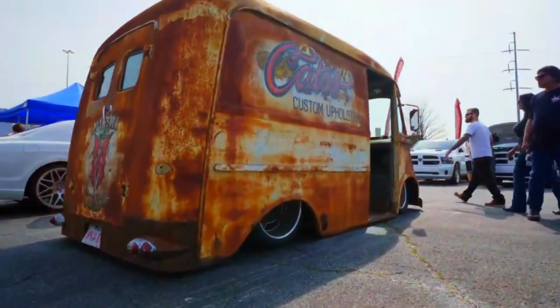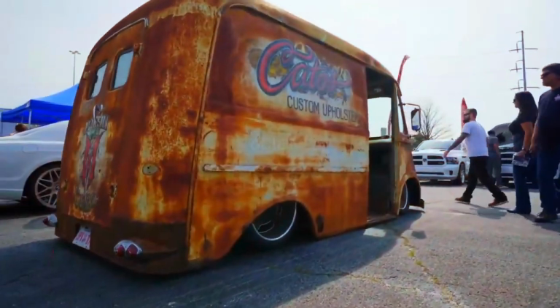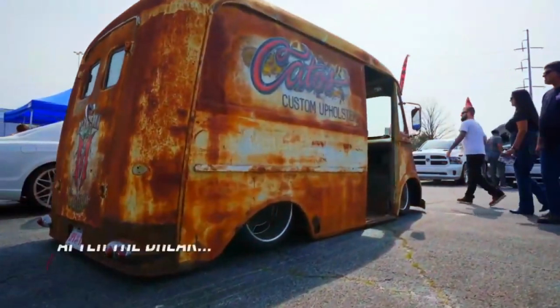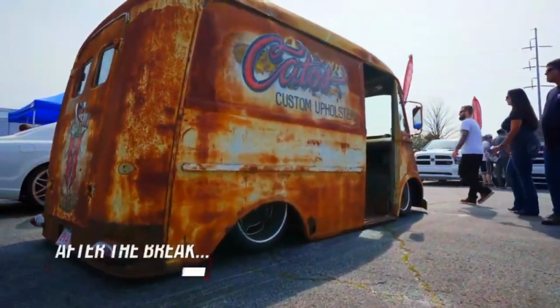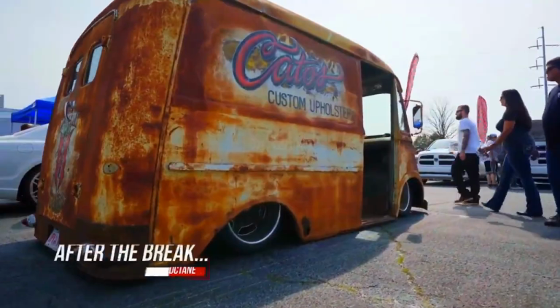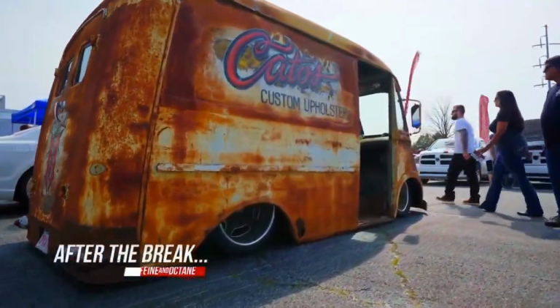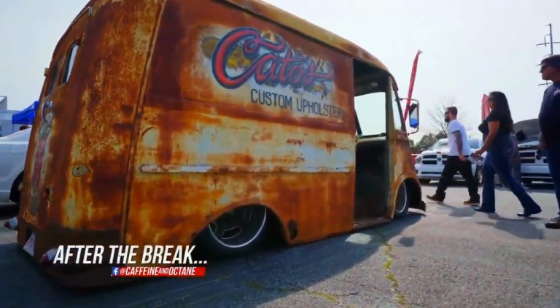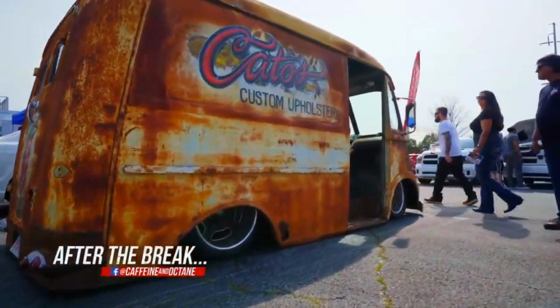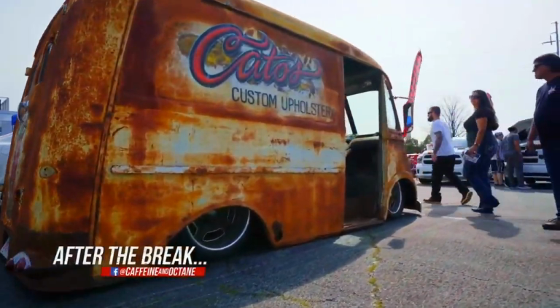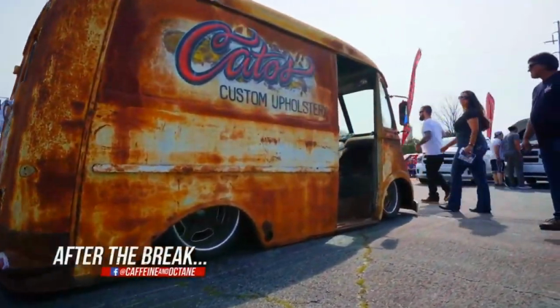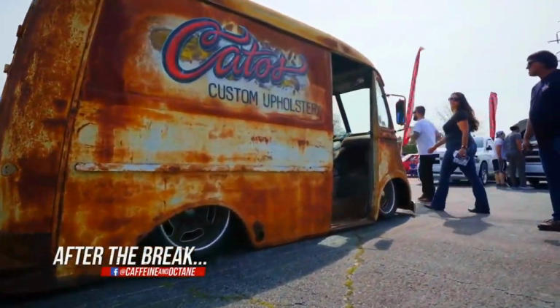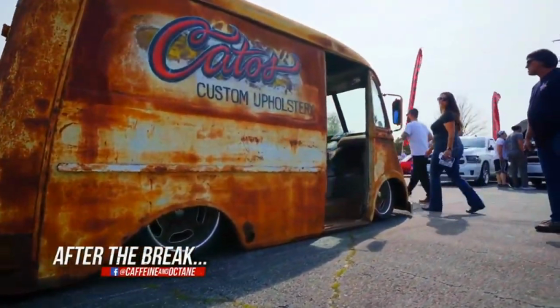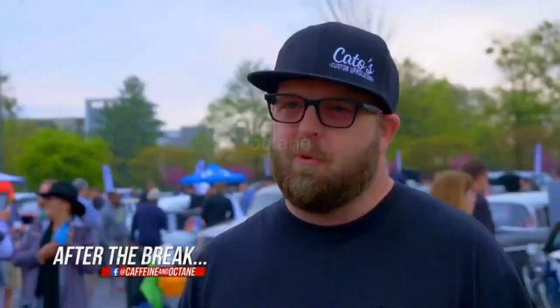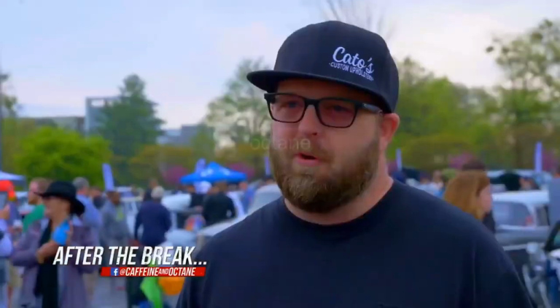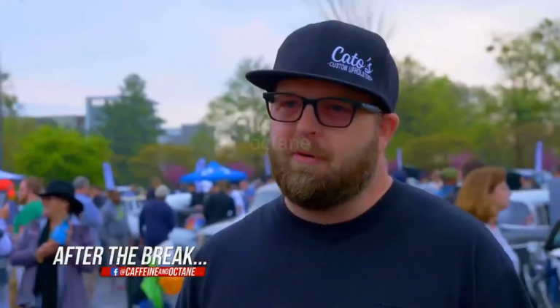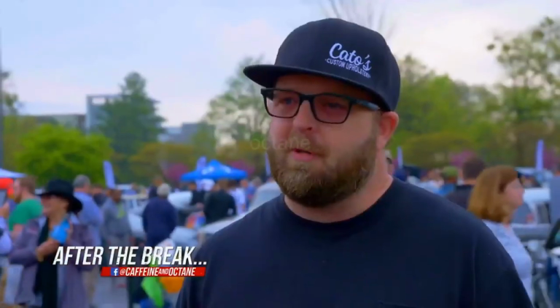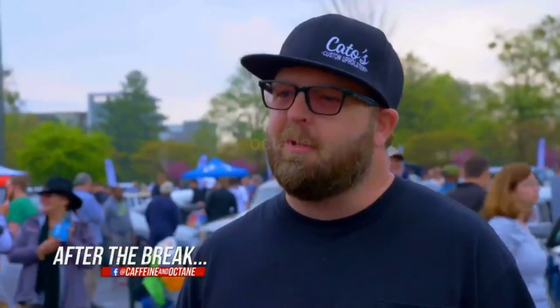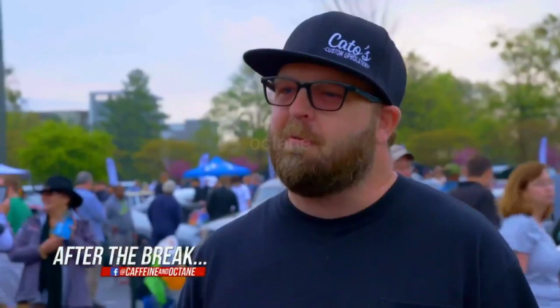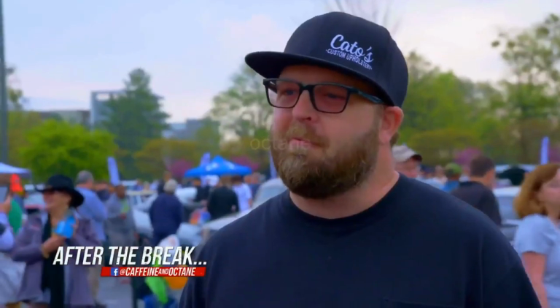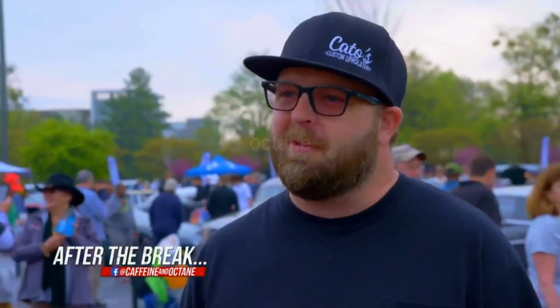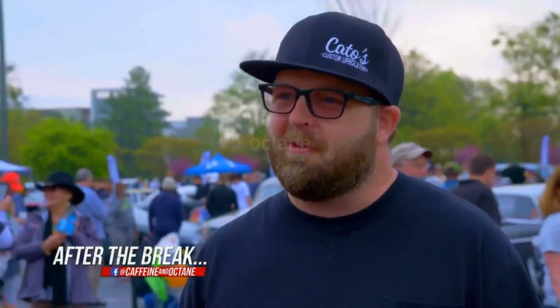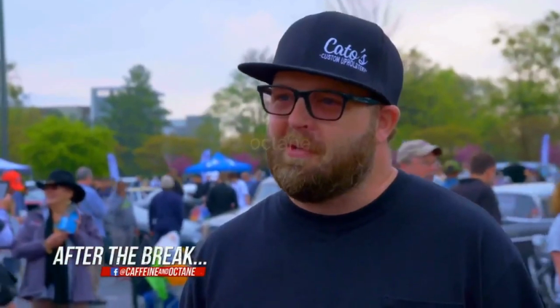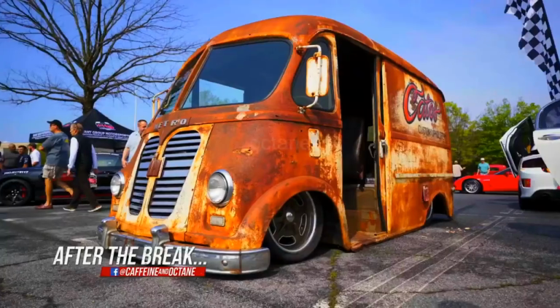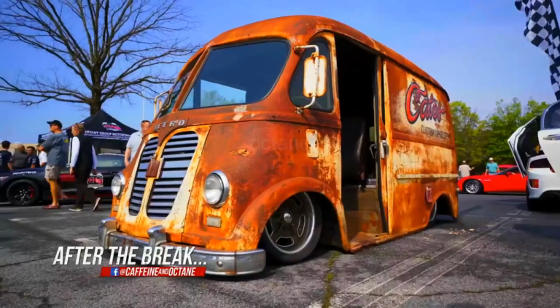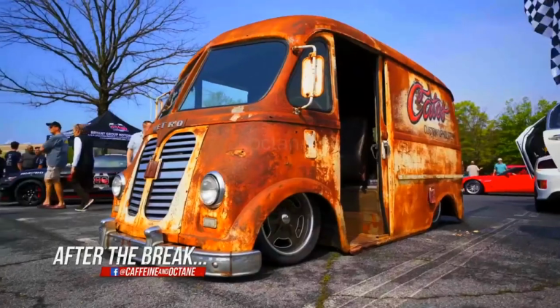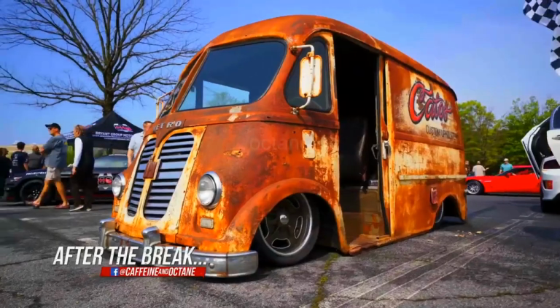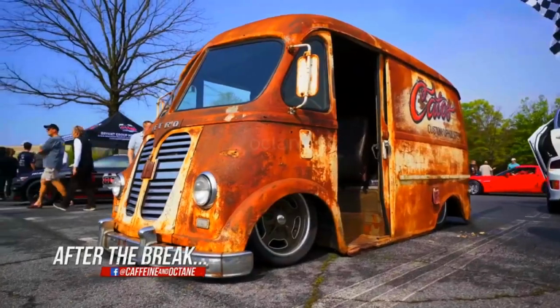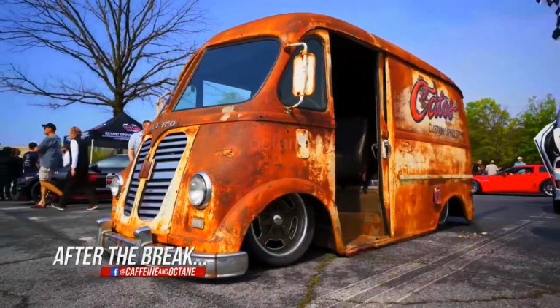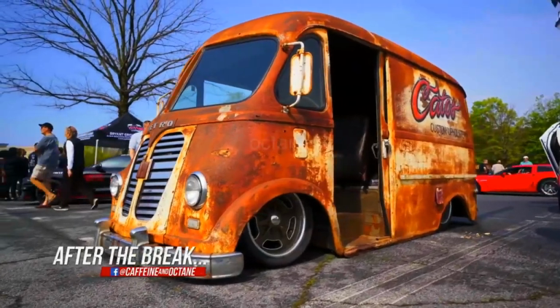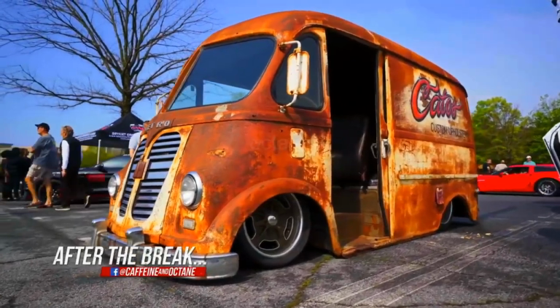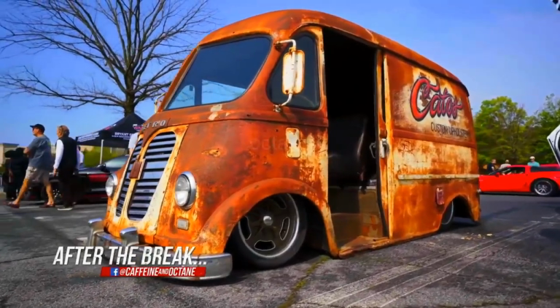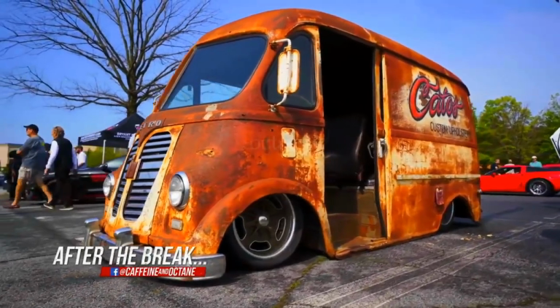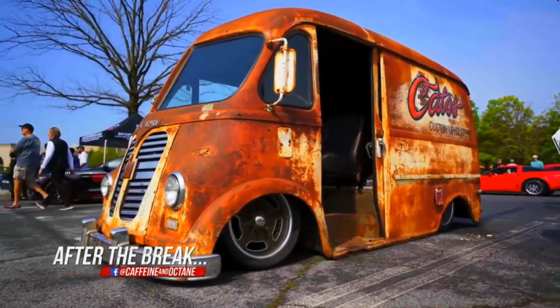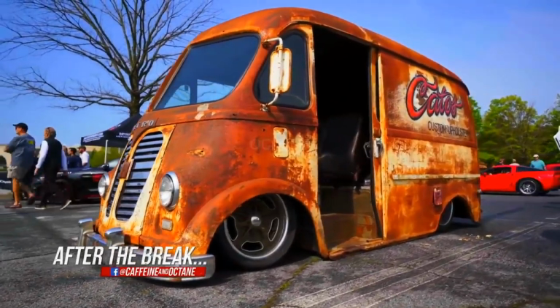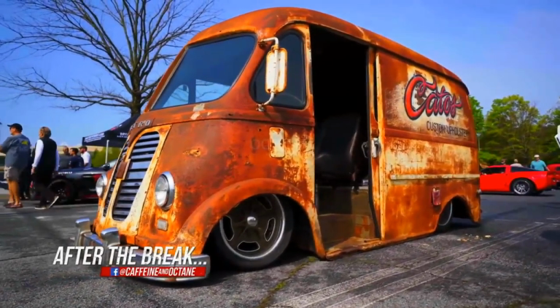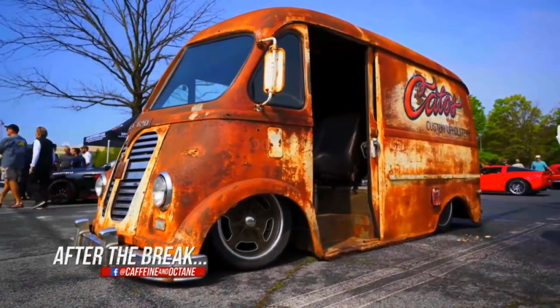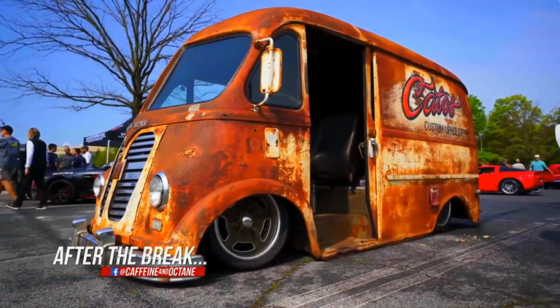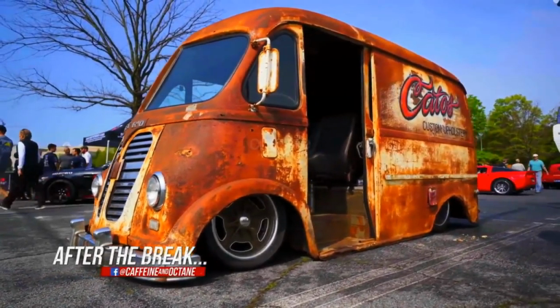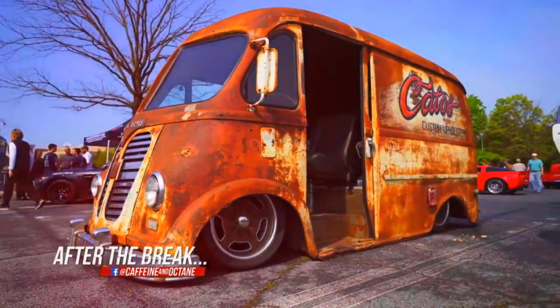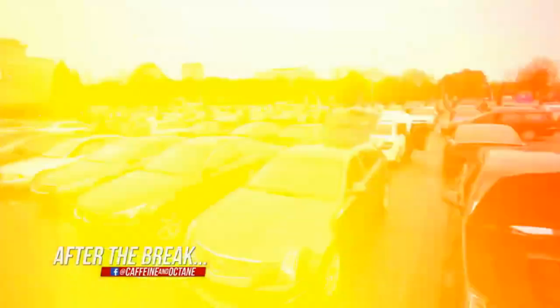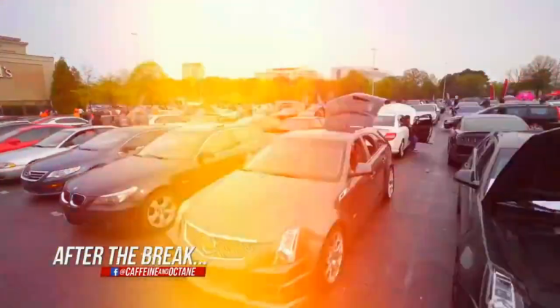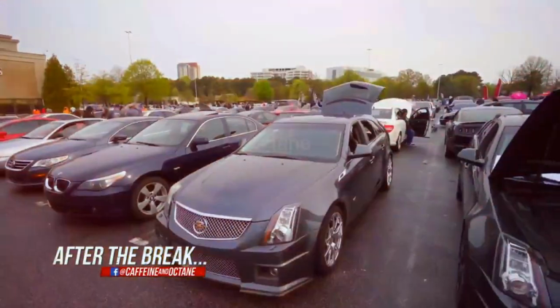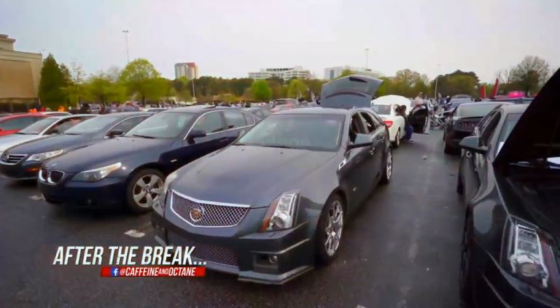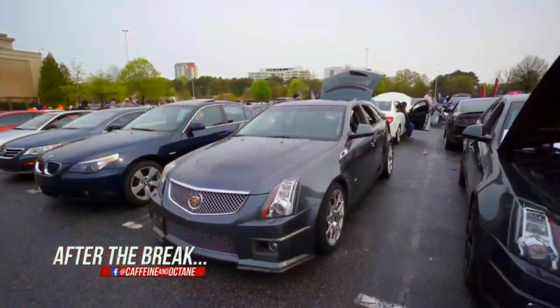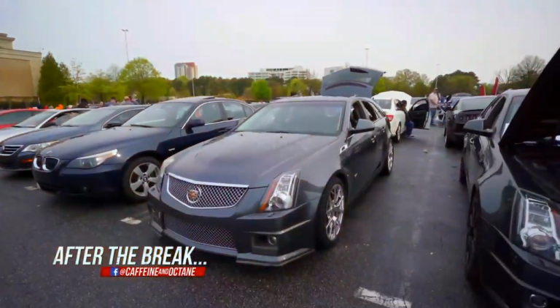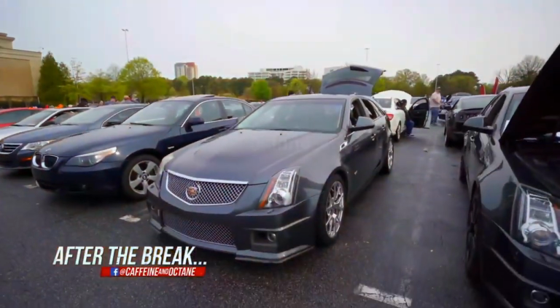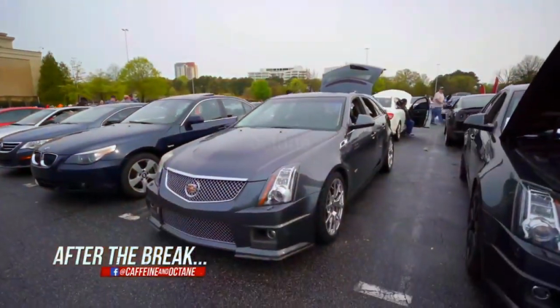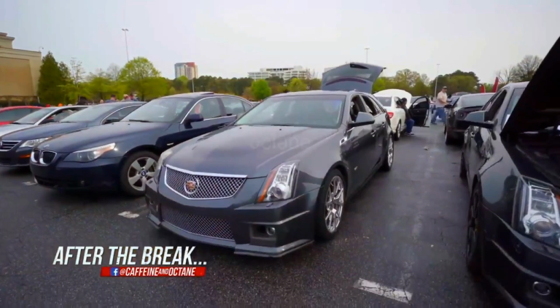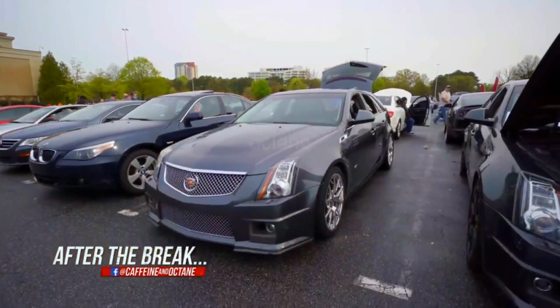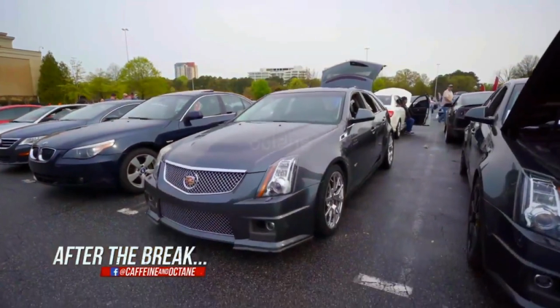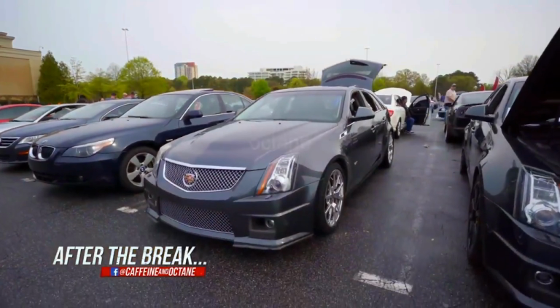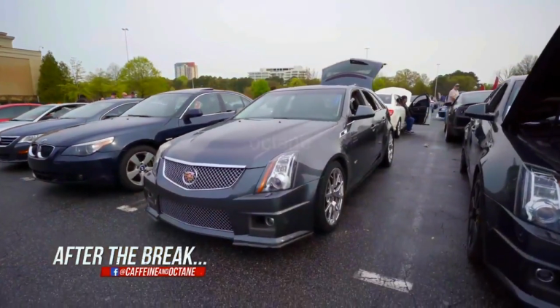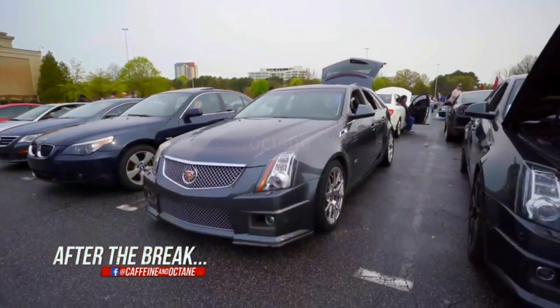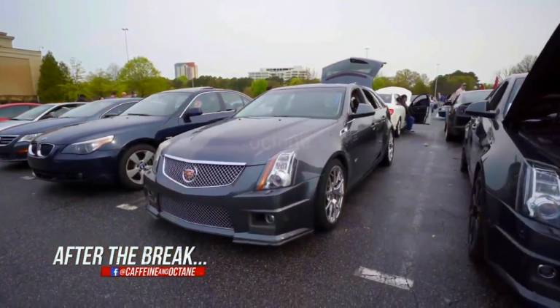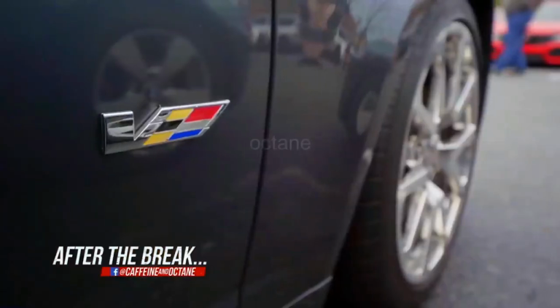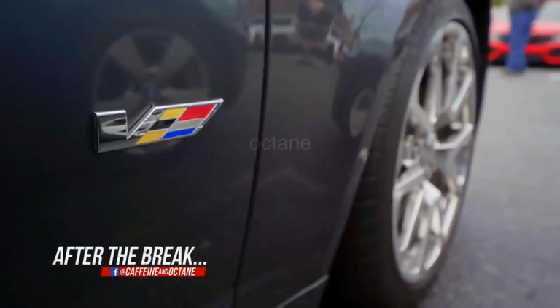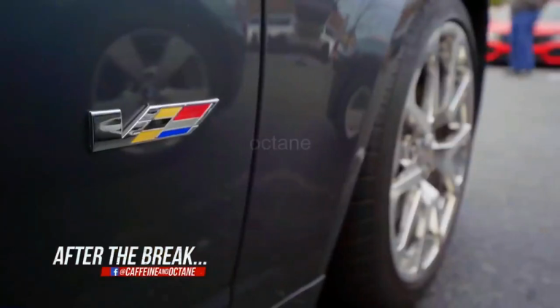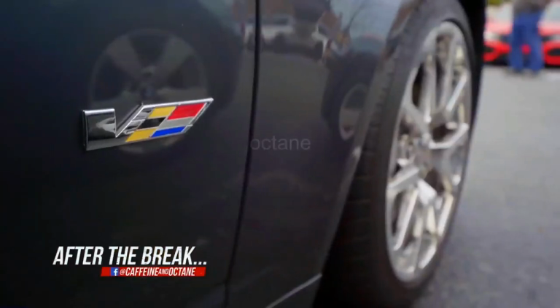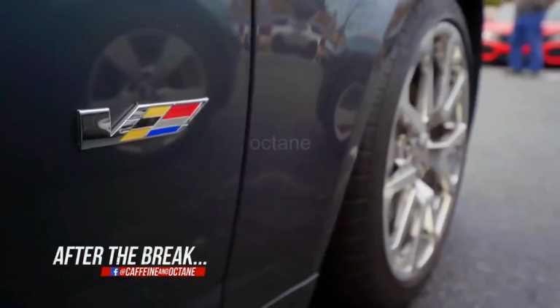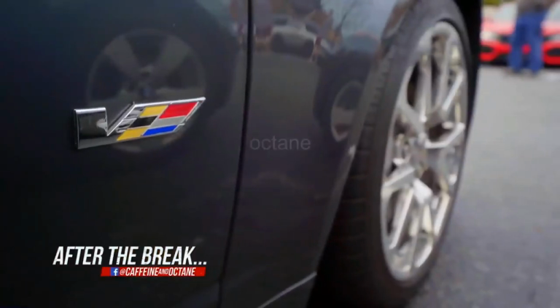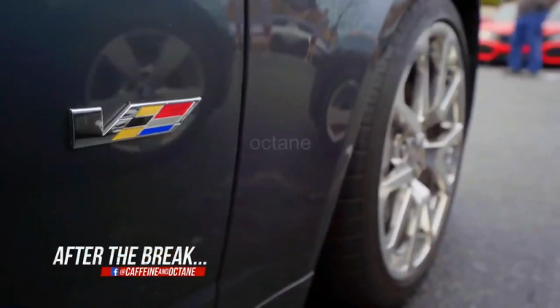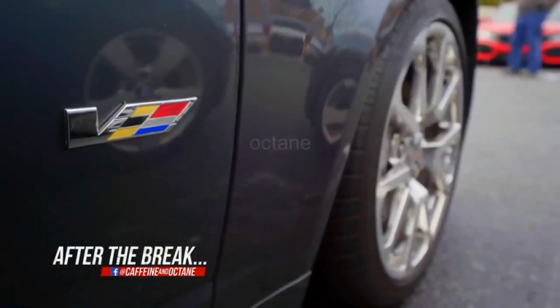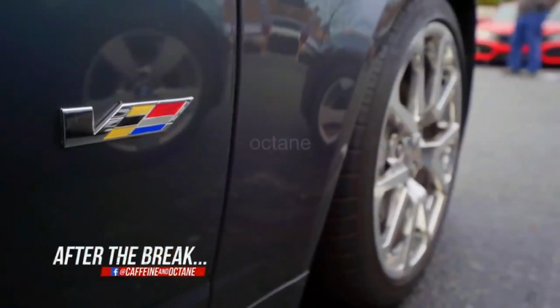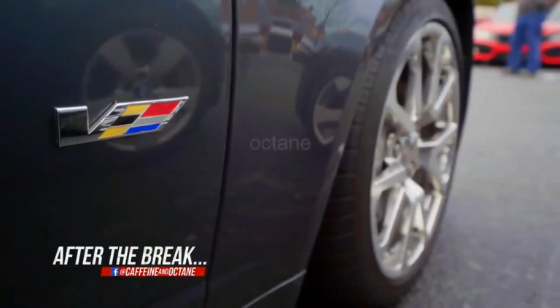These were used as delivery vehicles. This is such an iconic car.